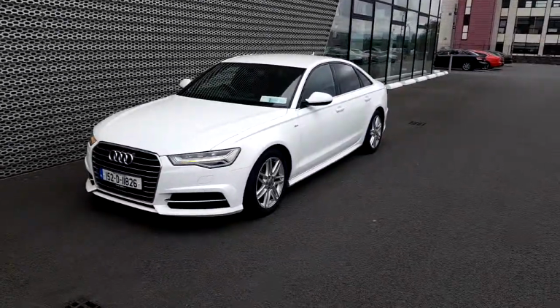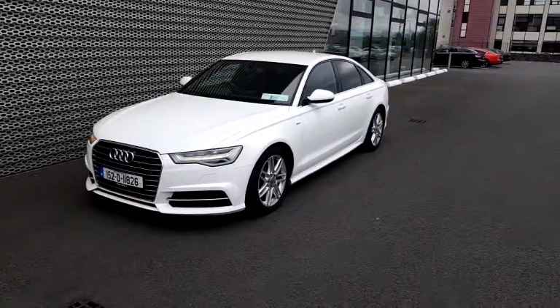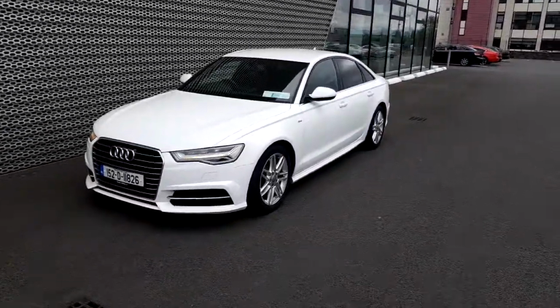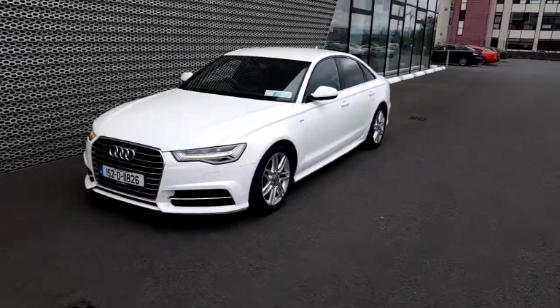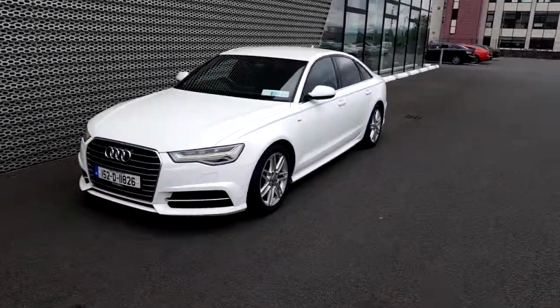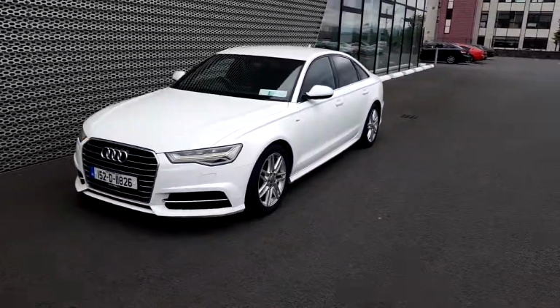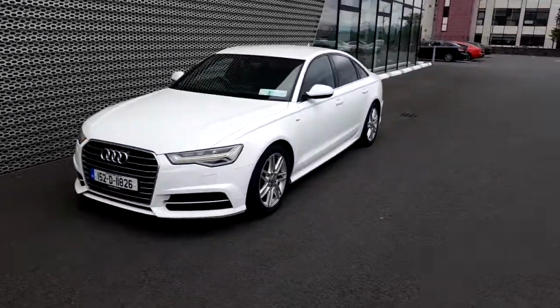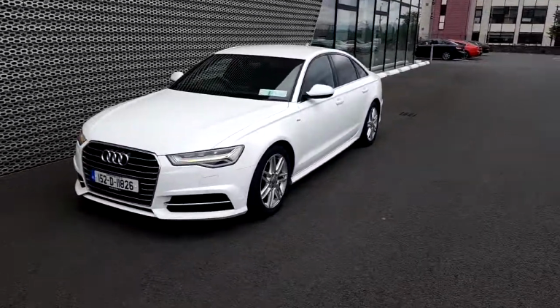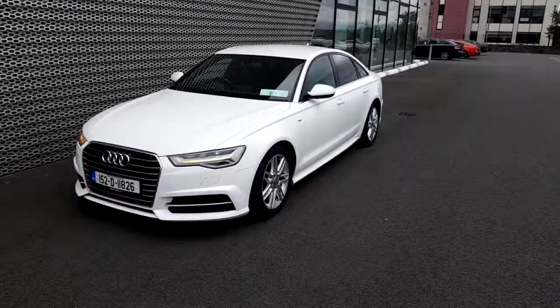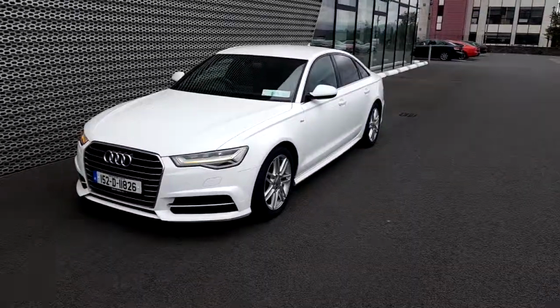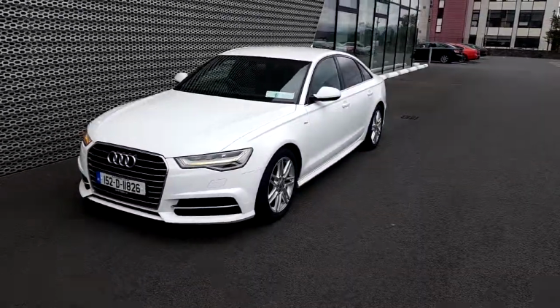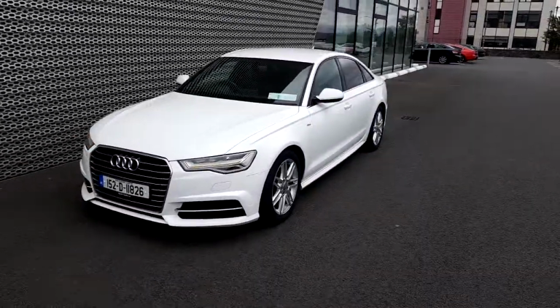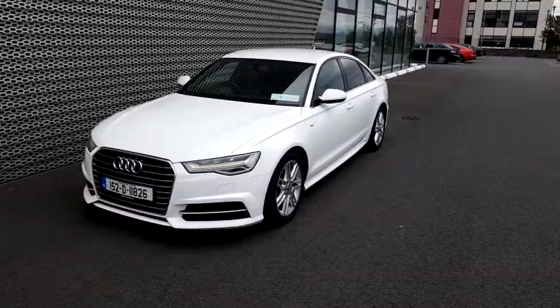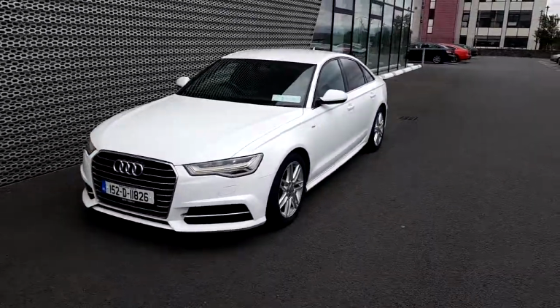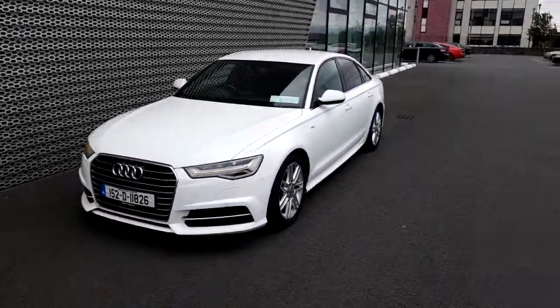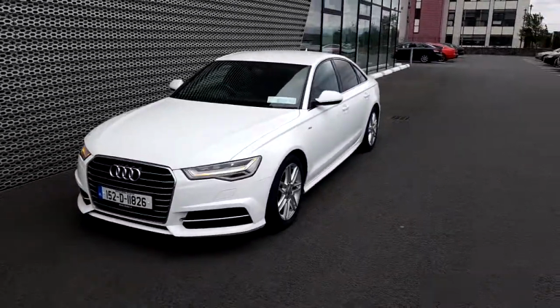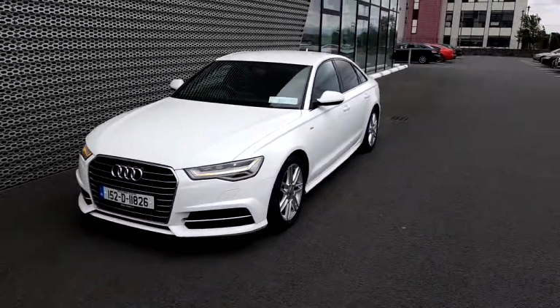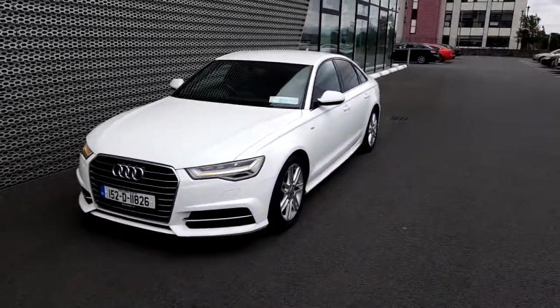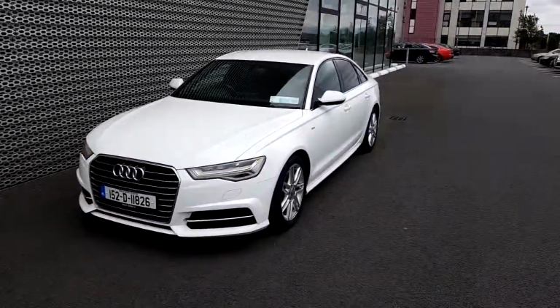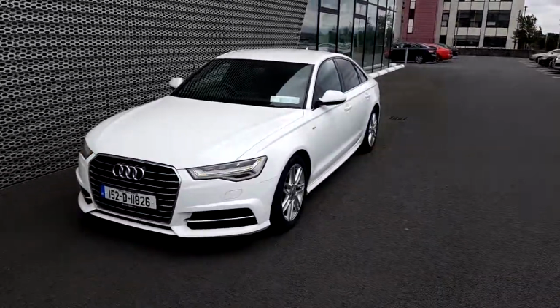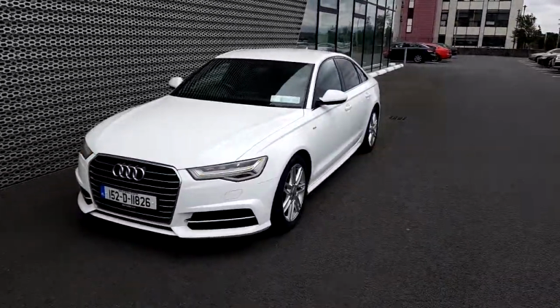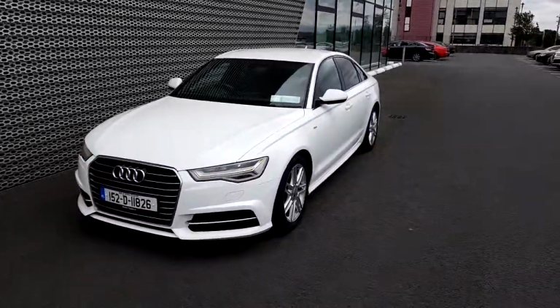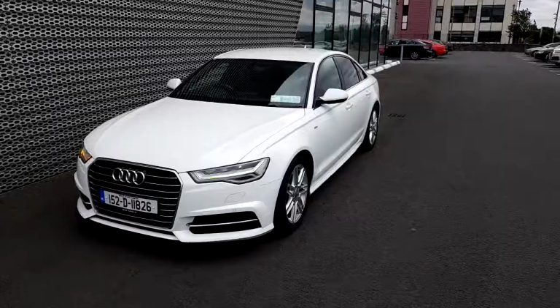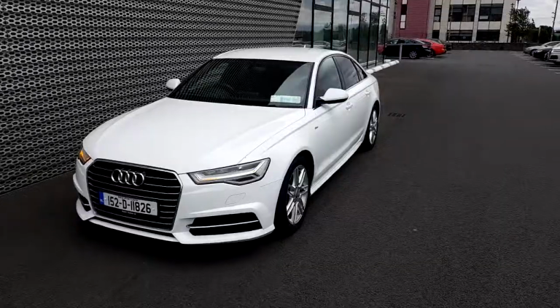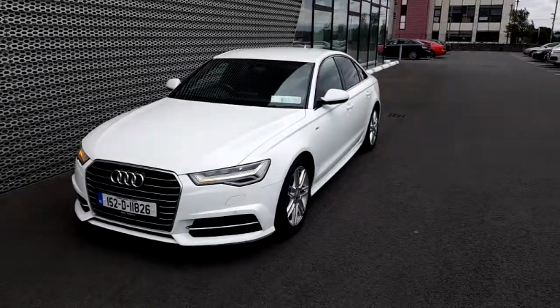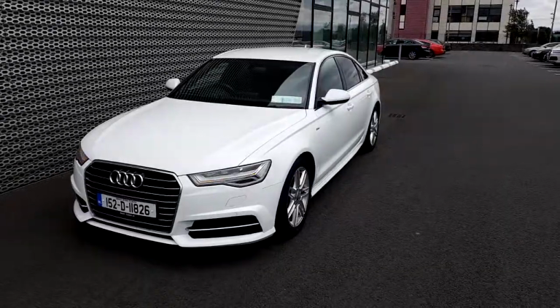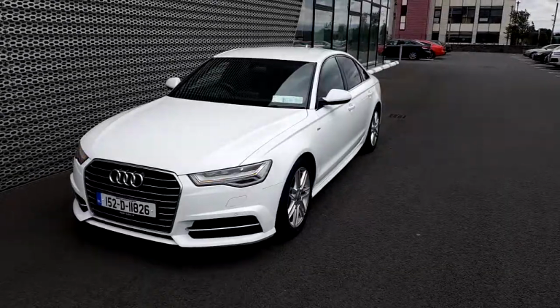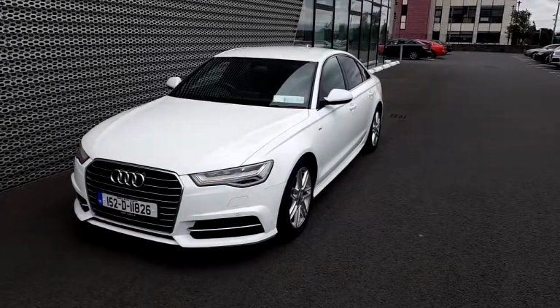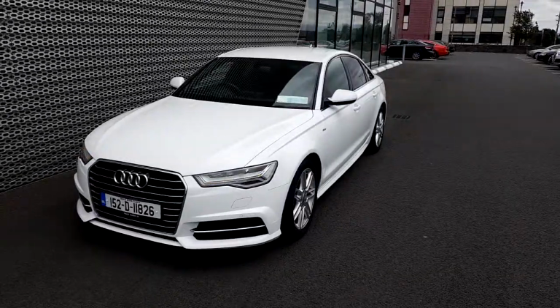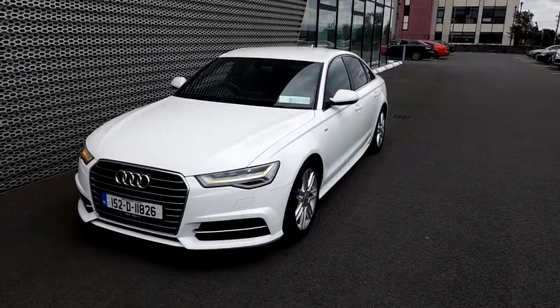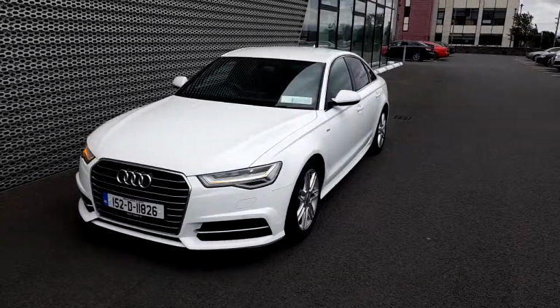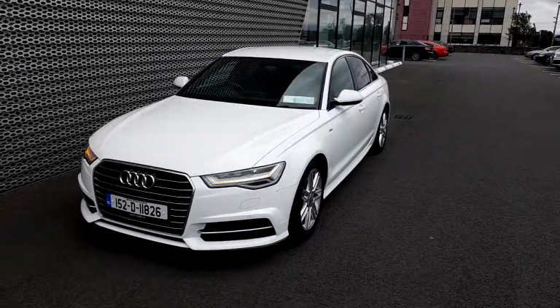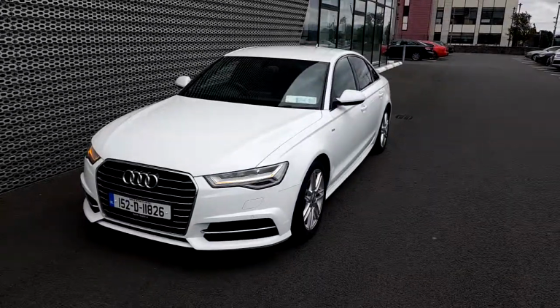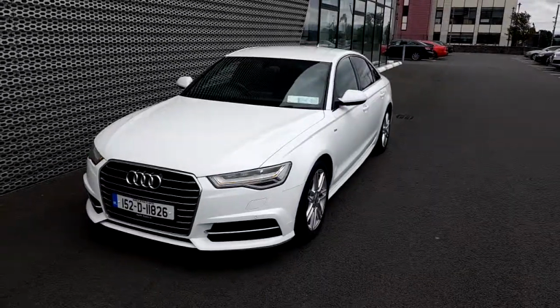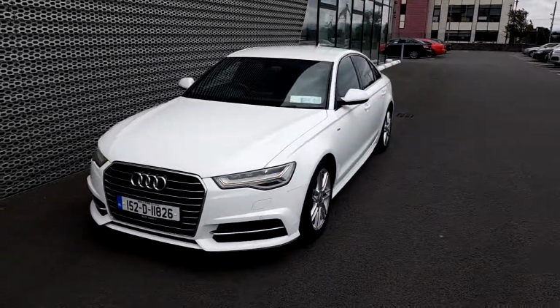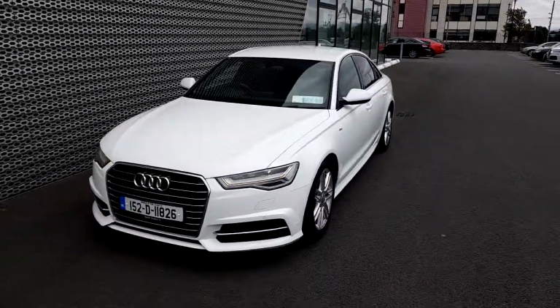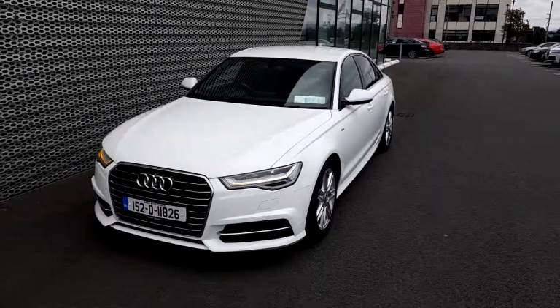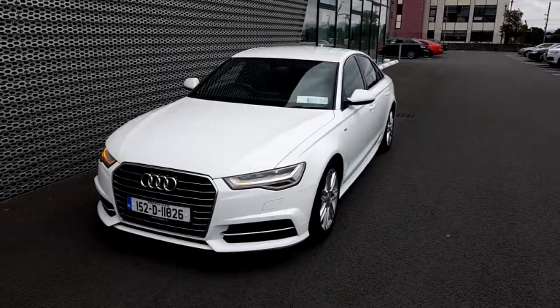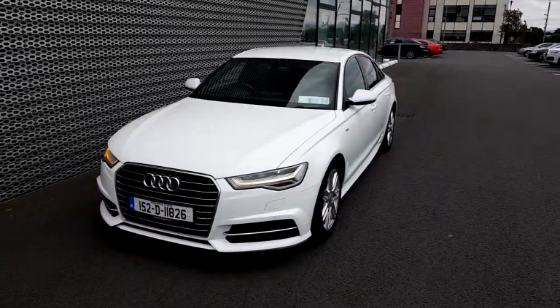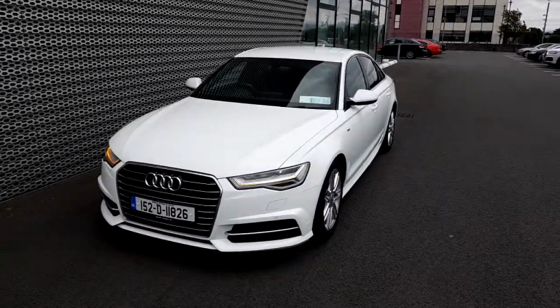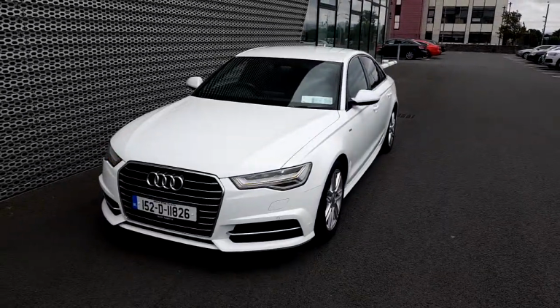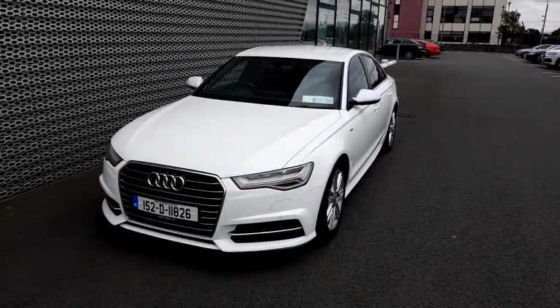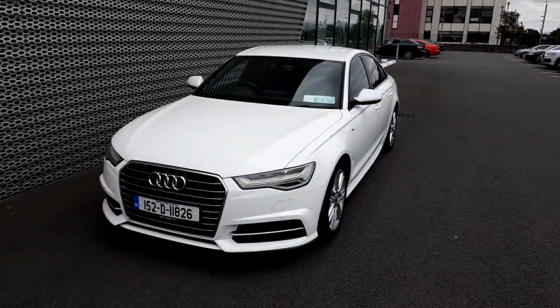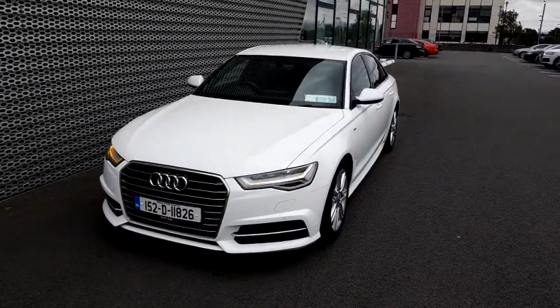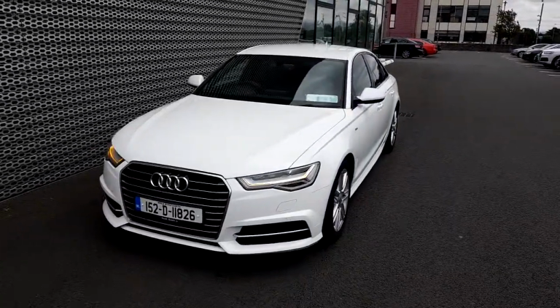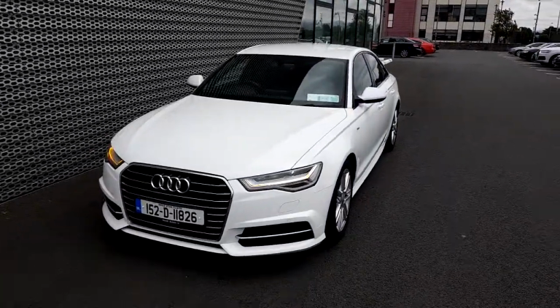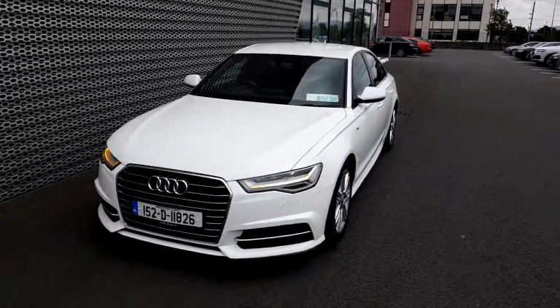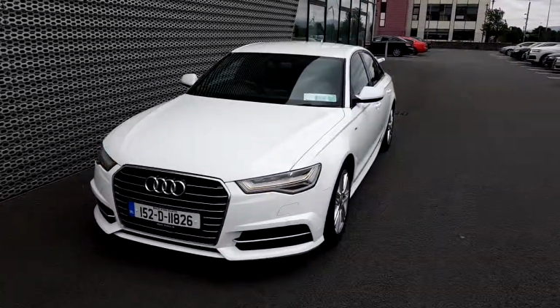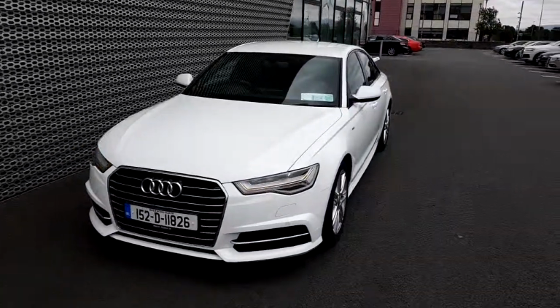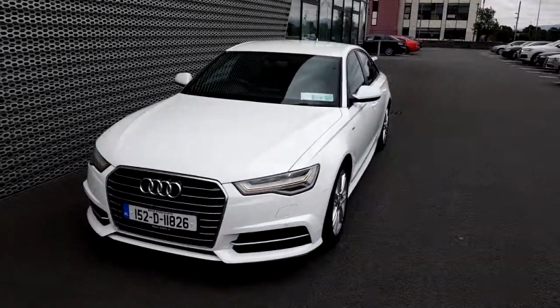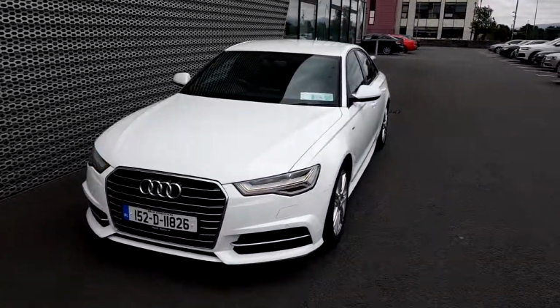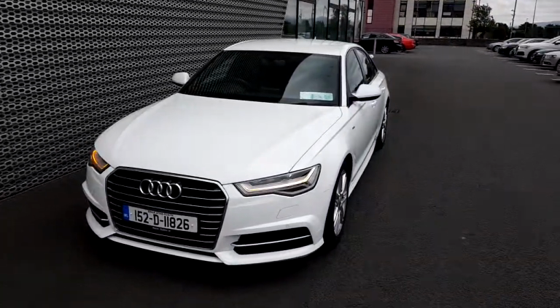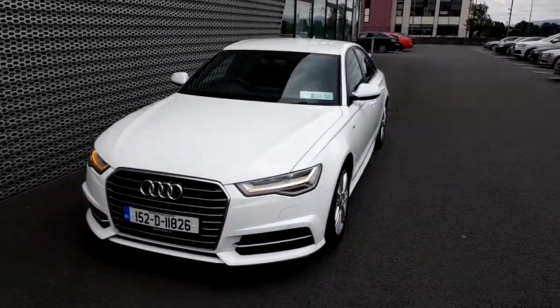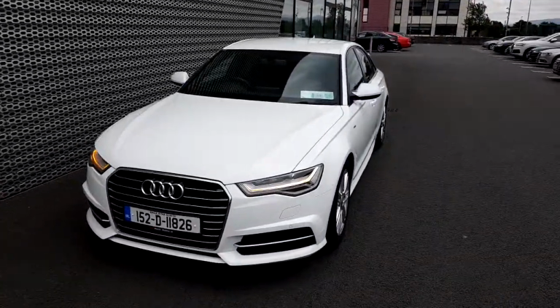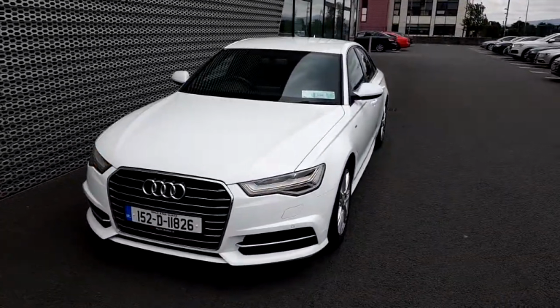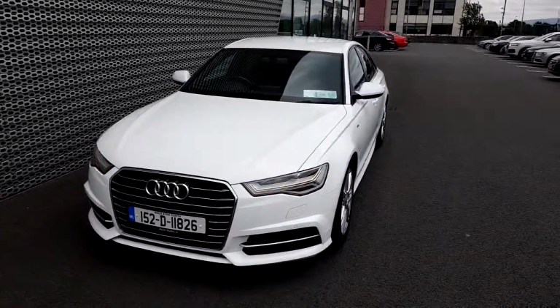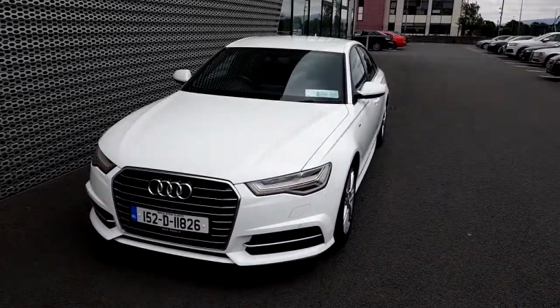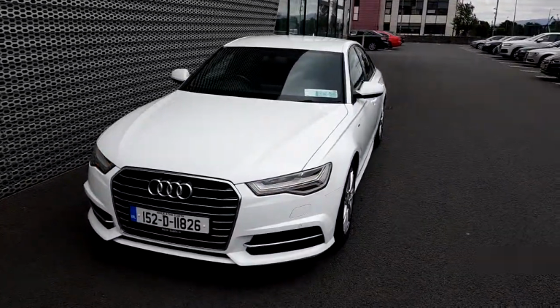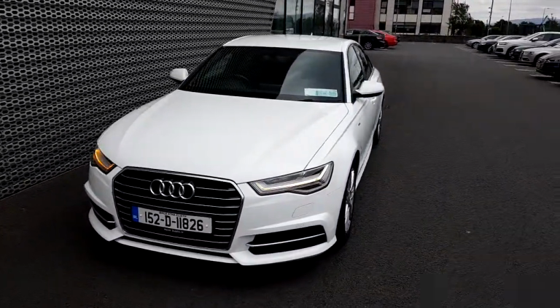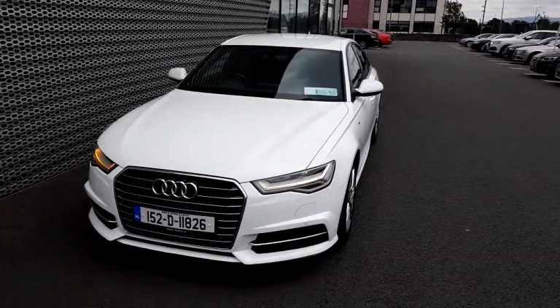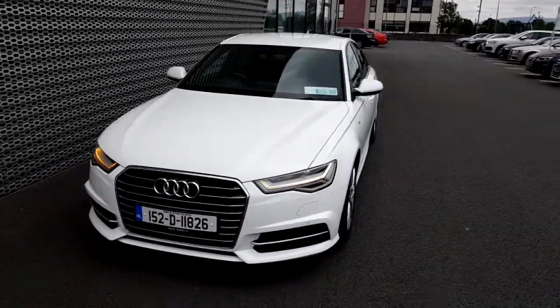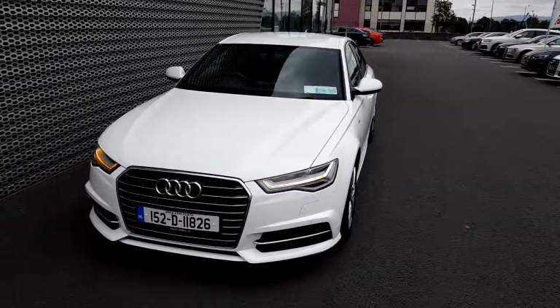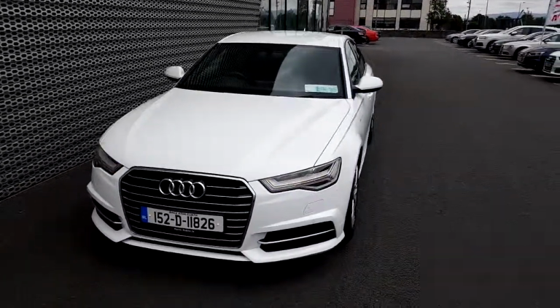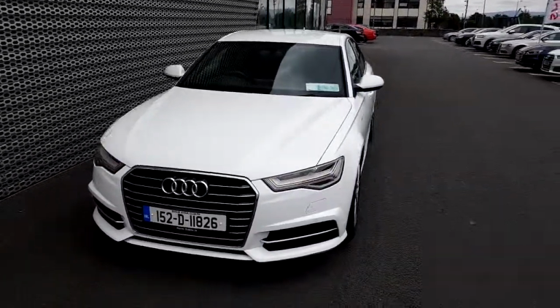This car is finished in metallic white. It is powered by a 2 liter TDI developing 190 brake horsepower.